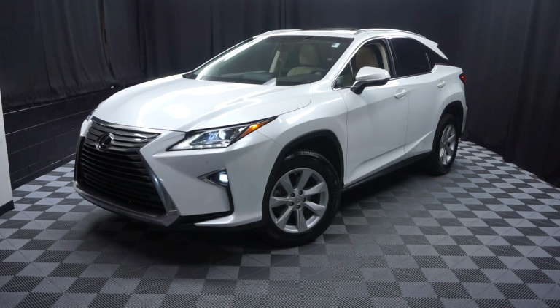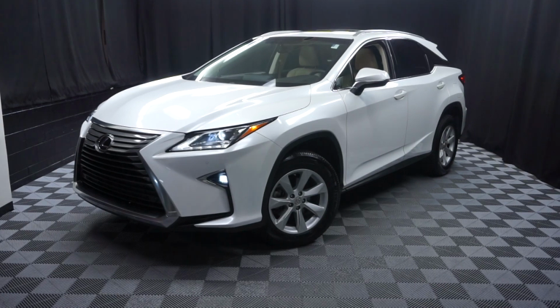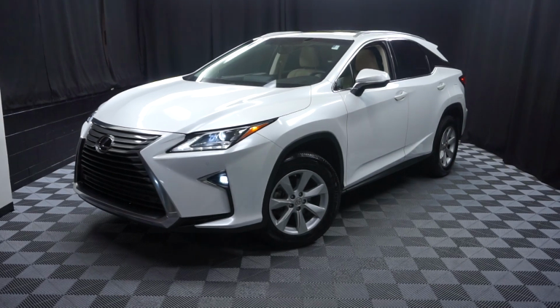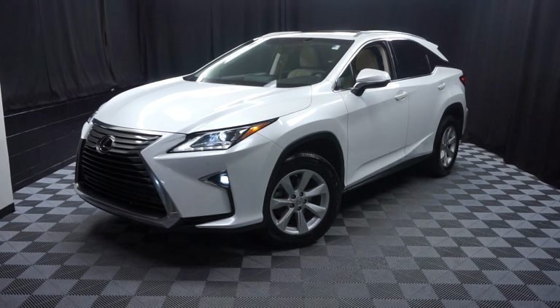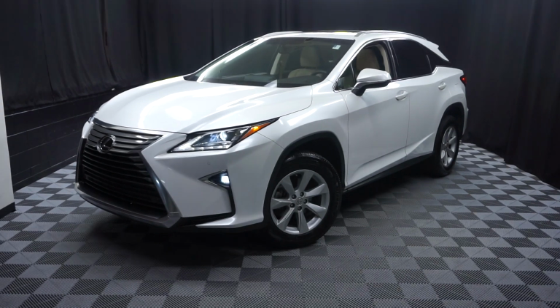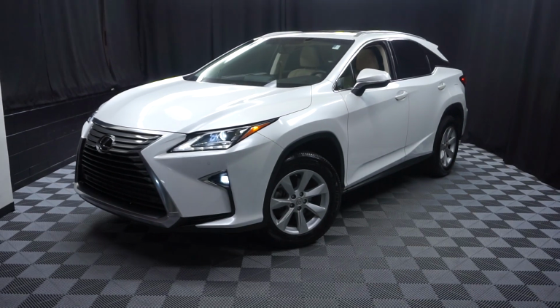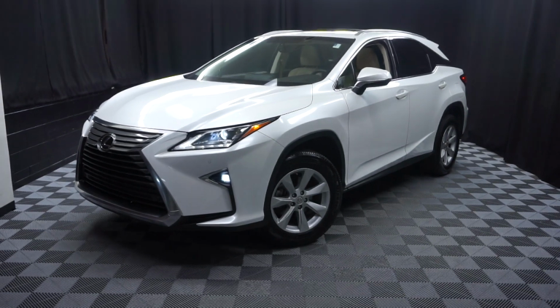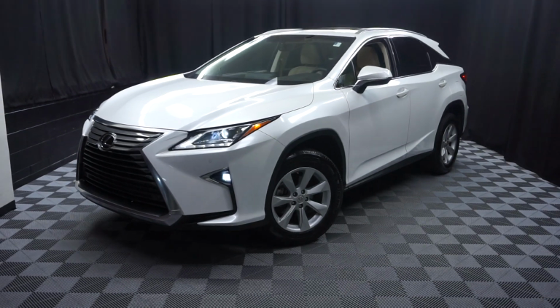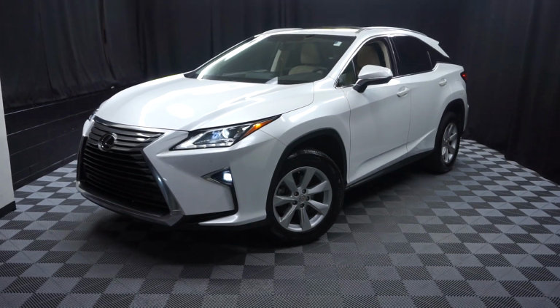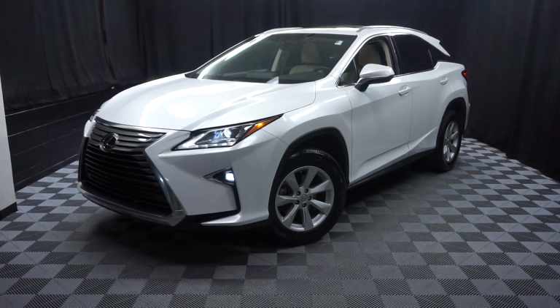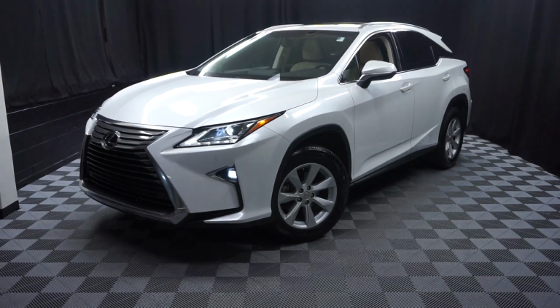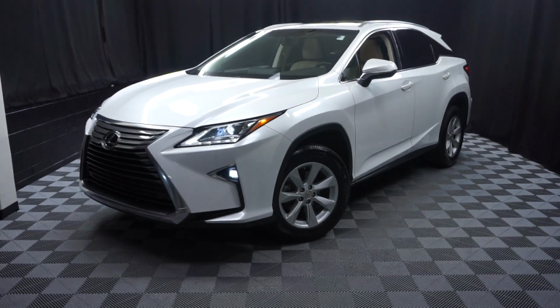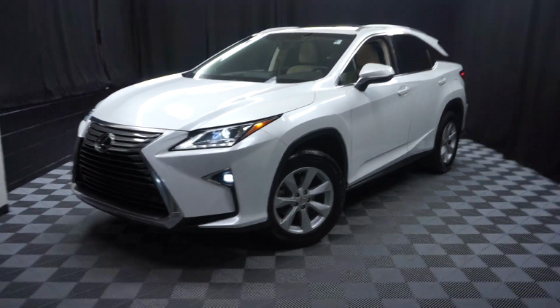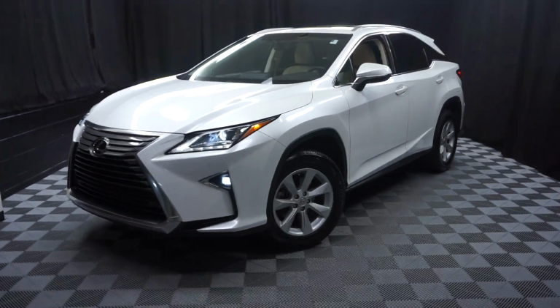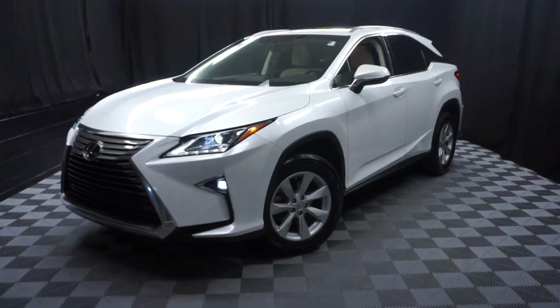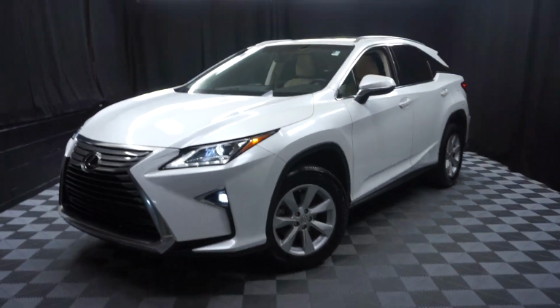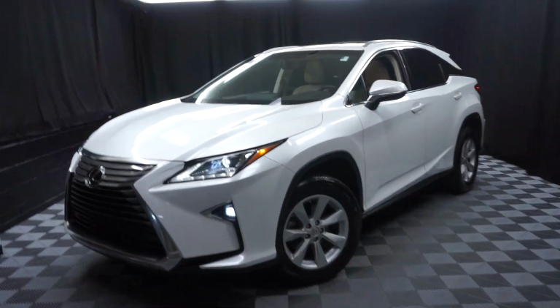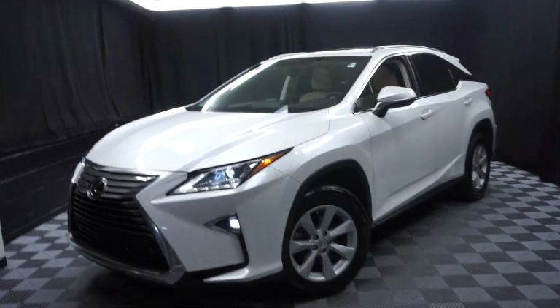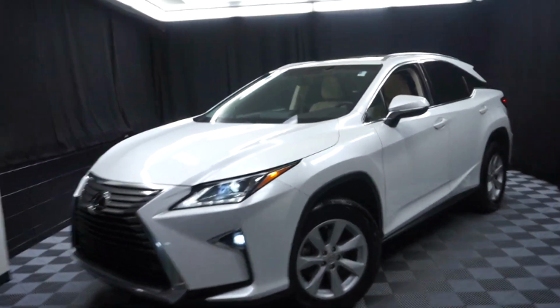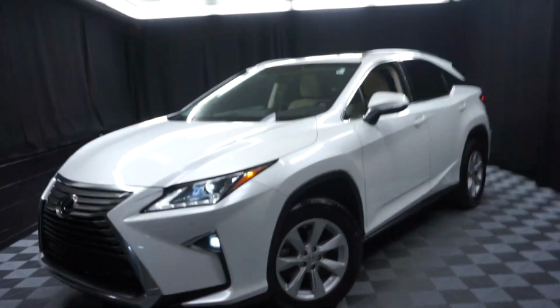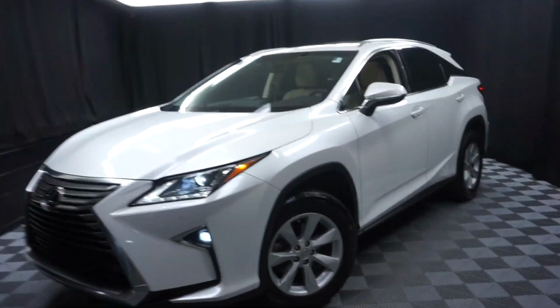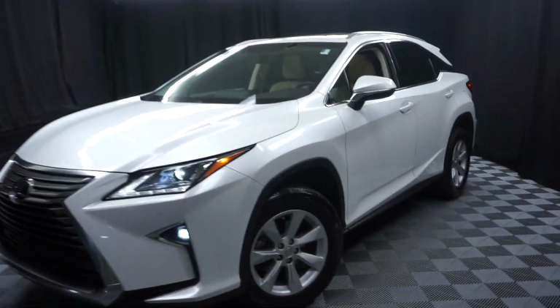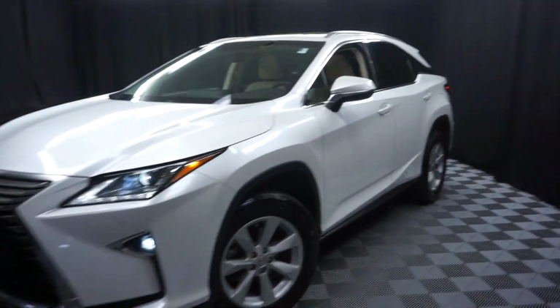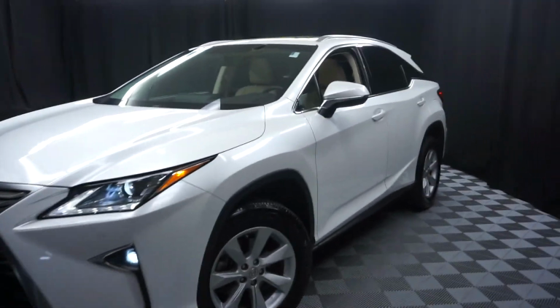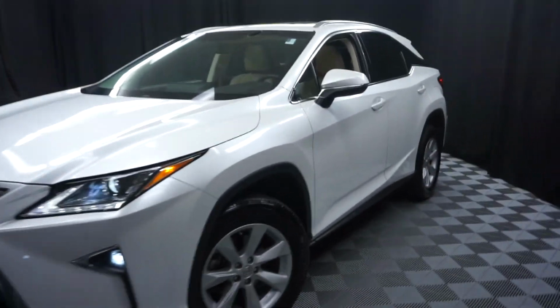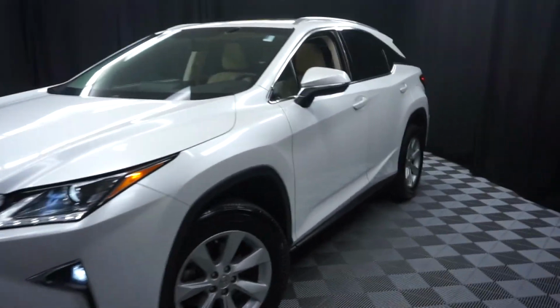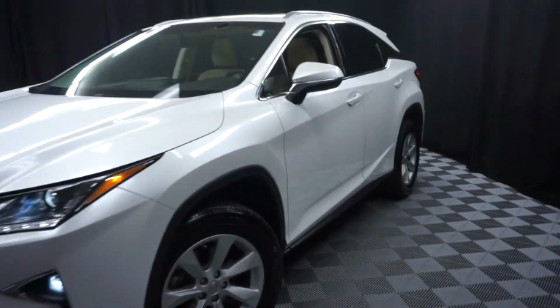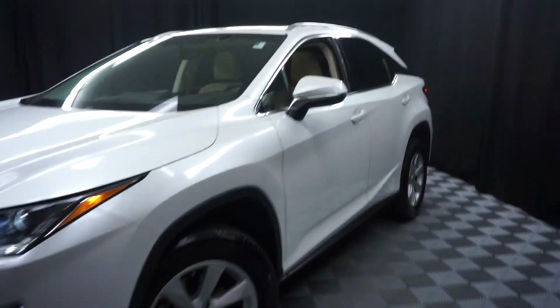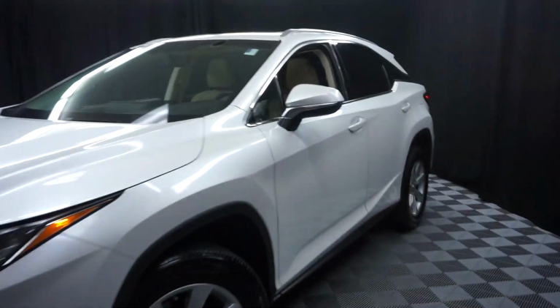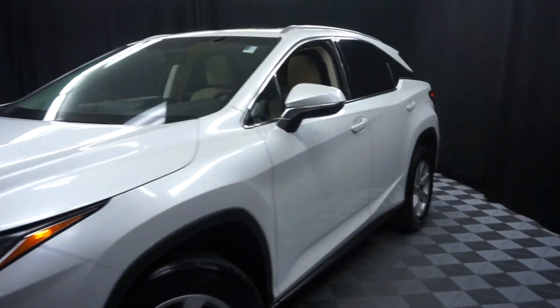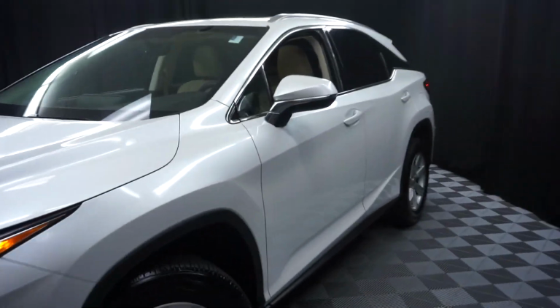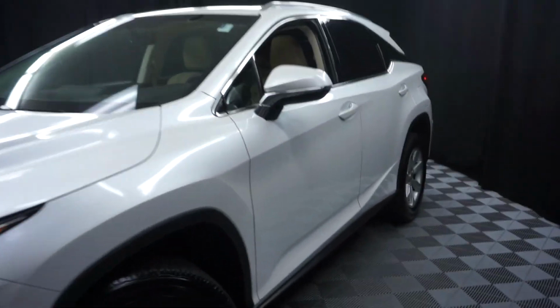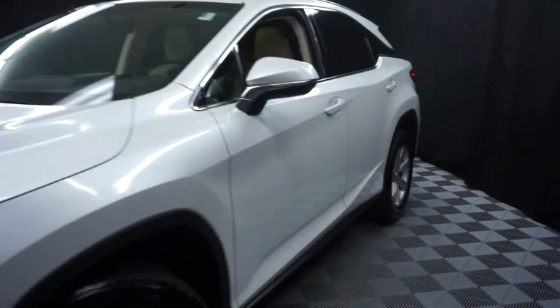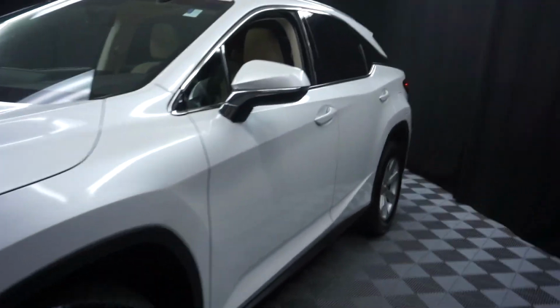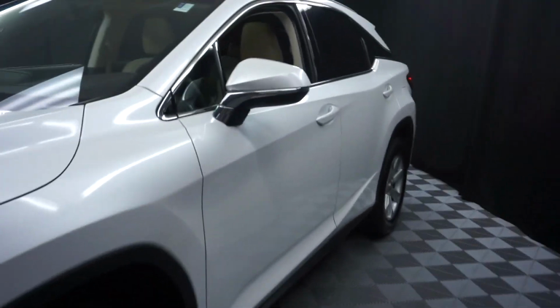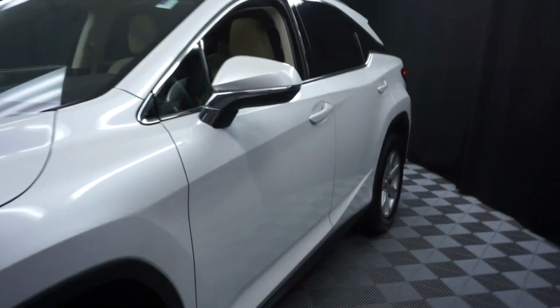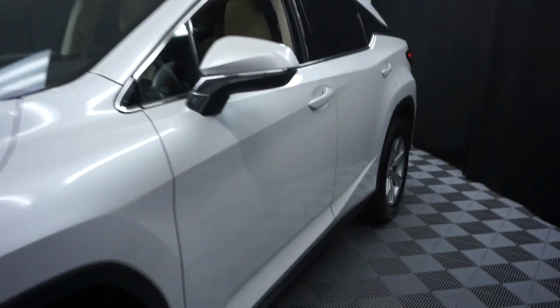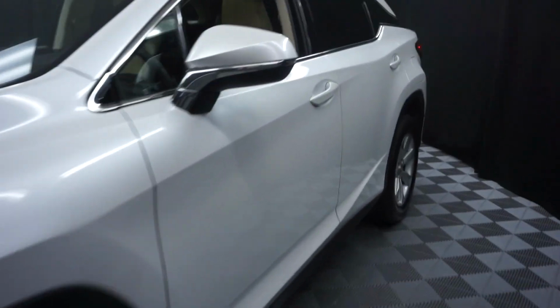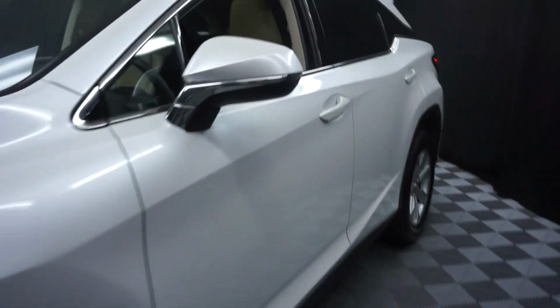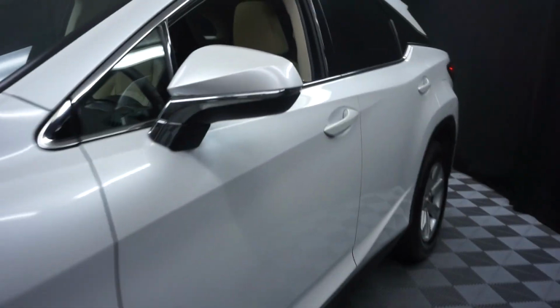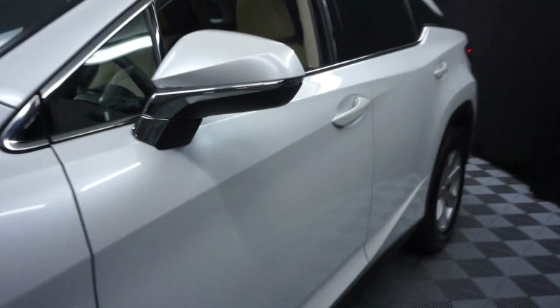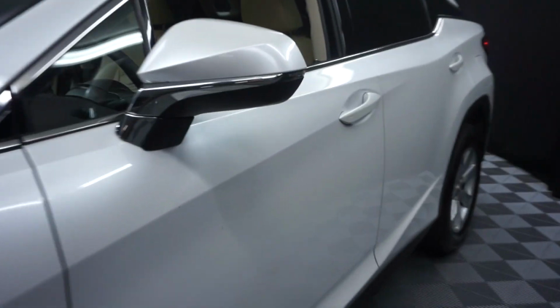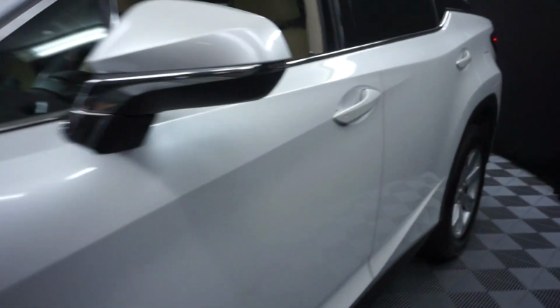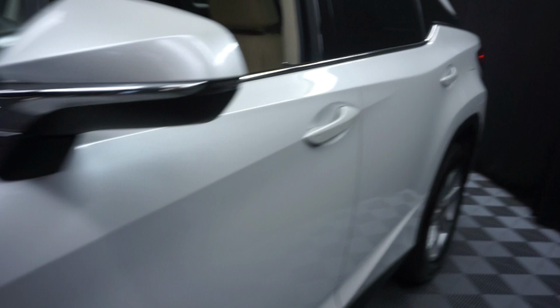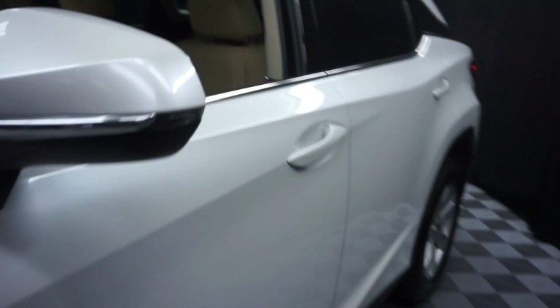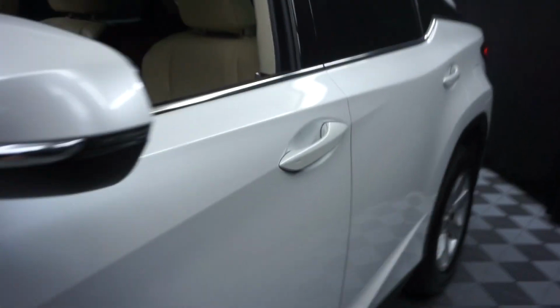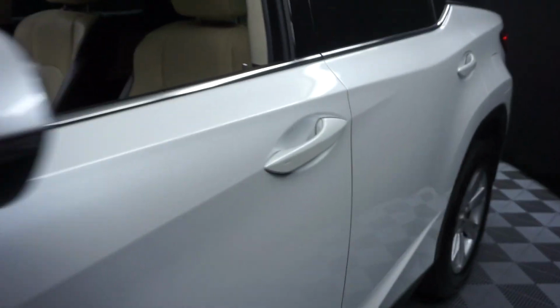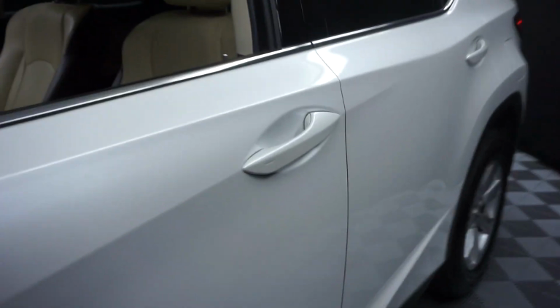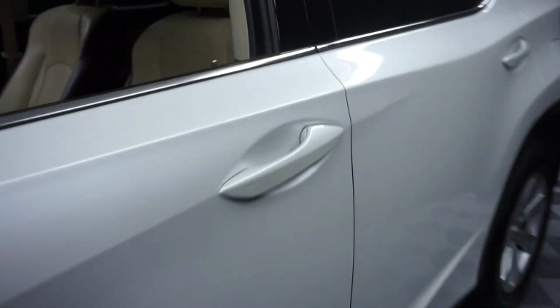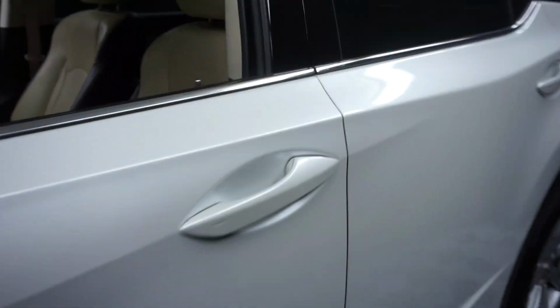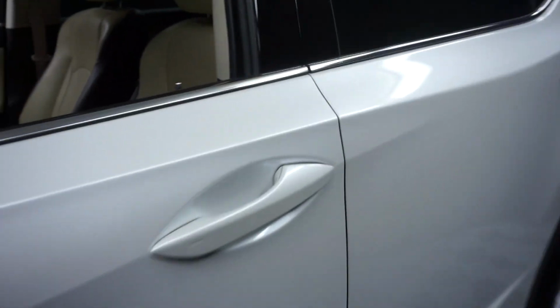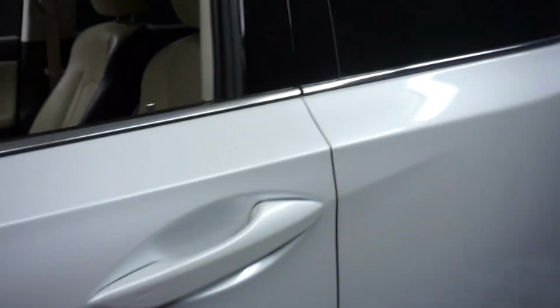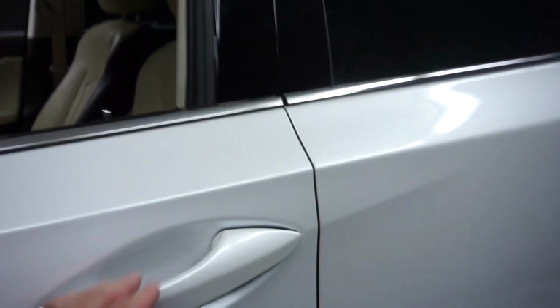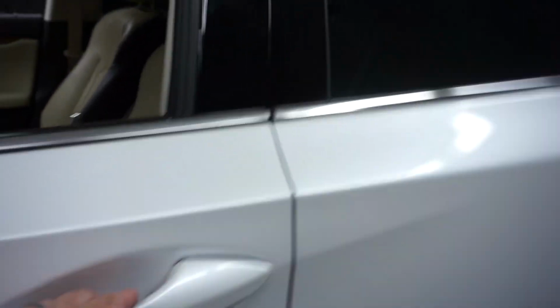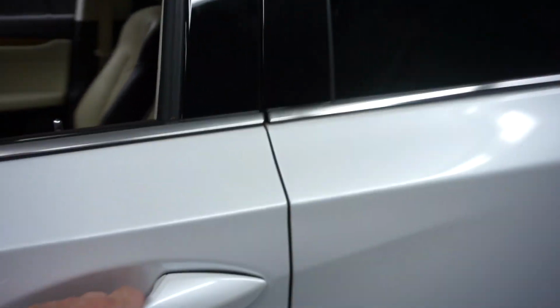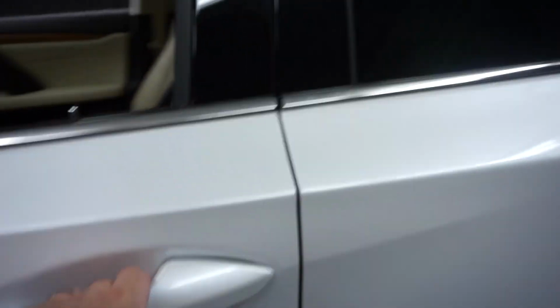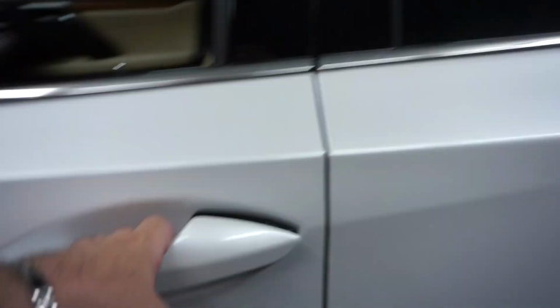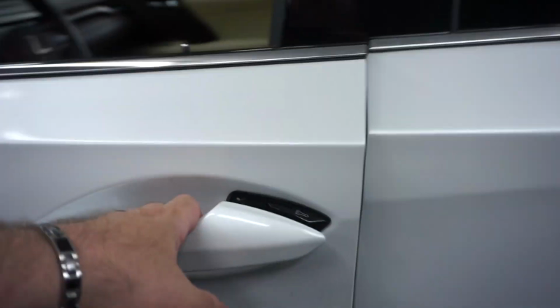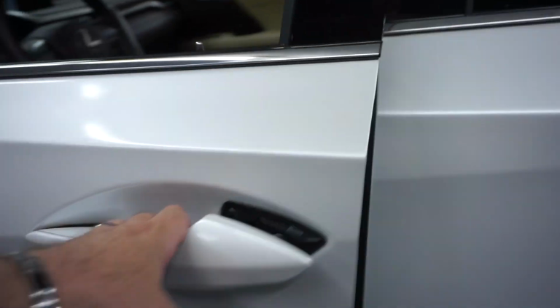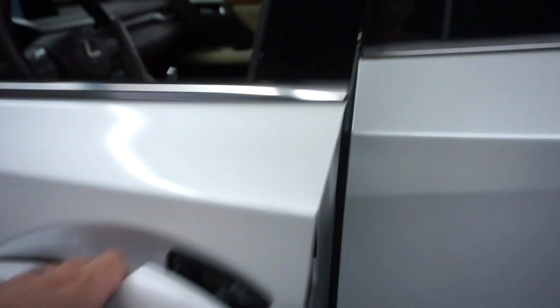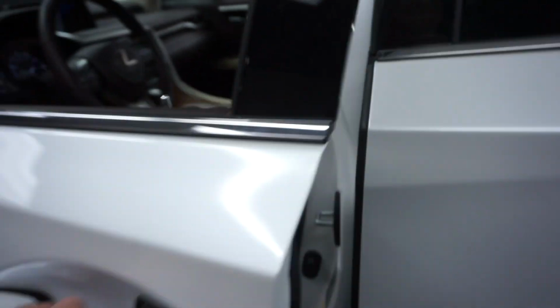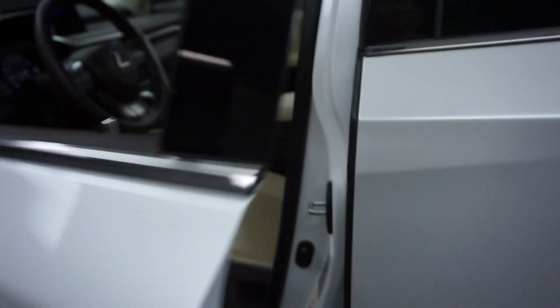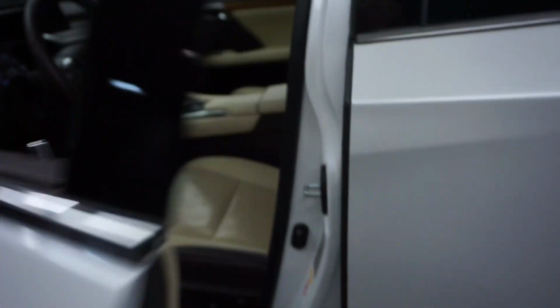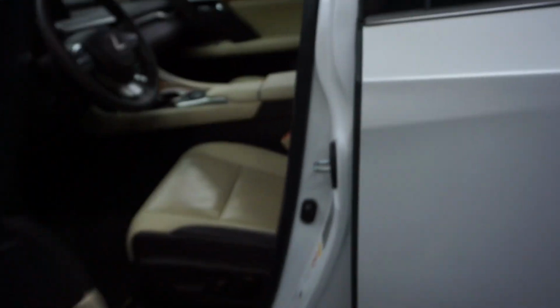All right, car shoppers, welcome back to Lexus Wilmington. Just sat into our inventory is this 2016 RX350. This one is white.